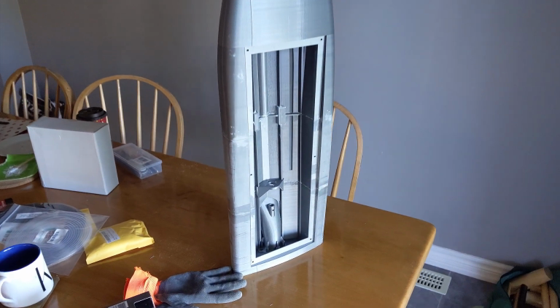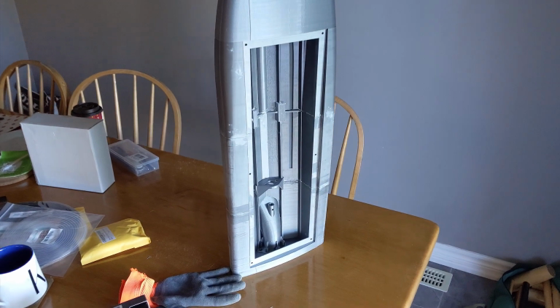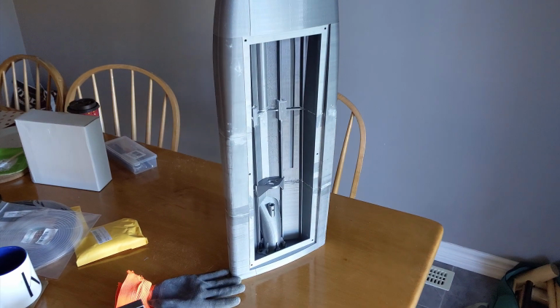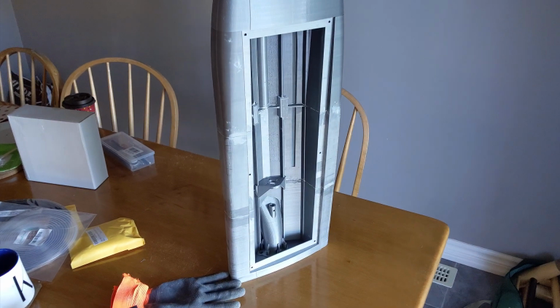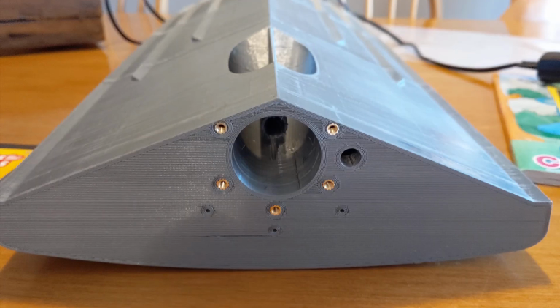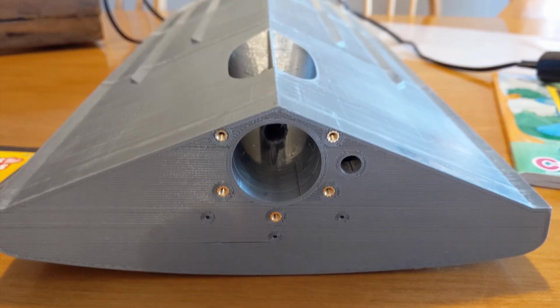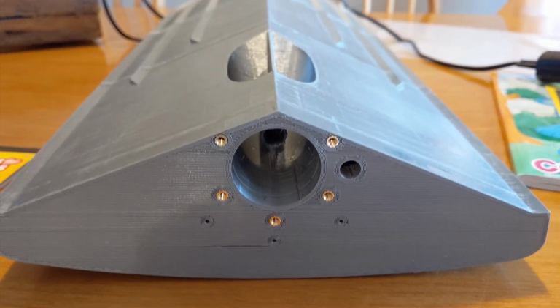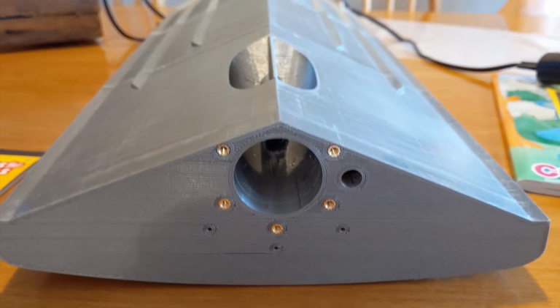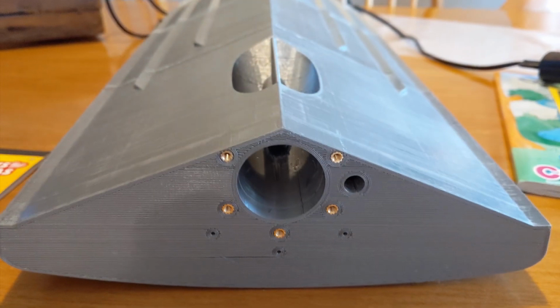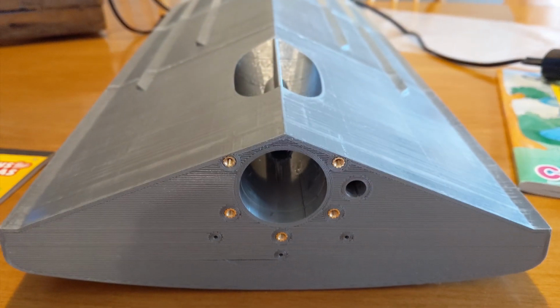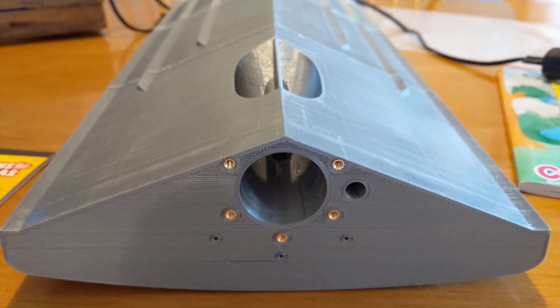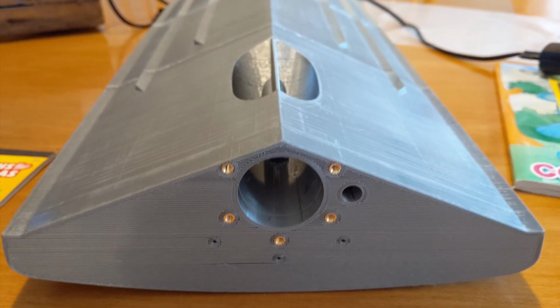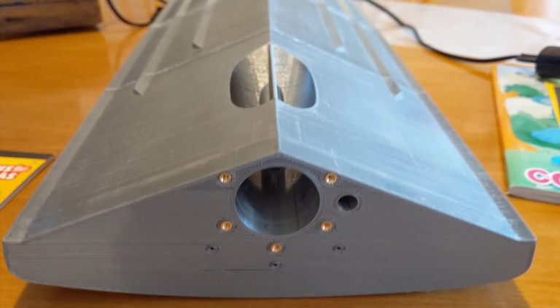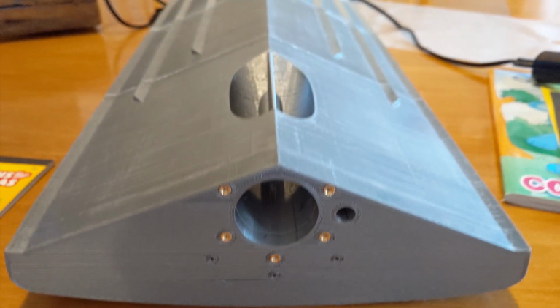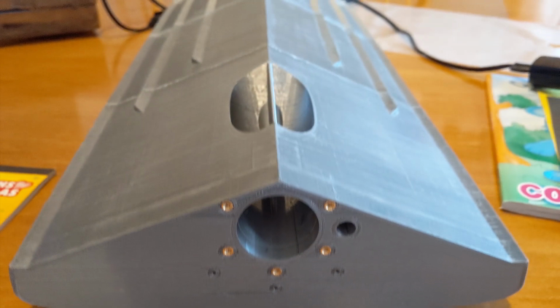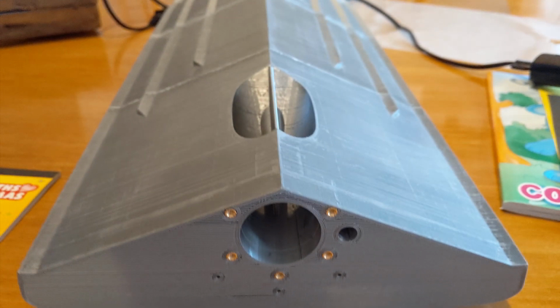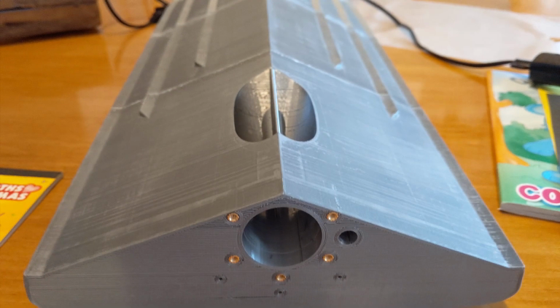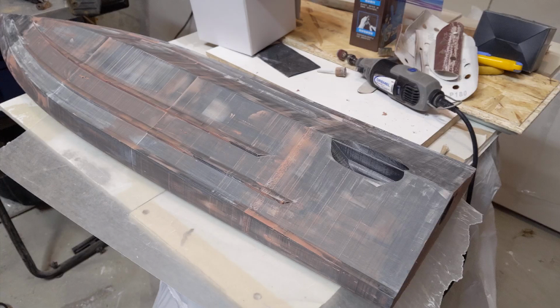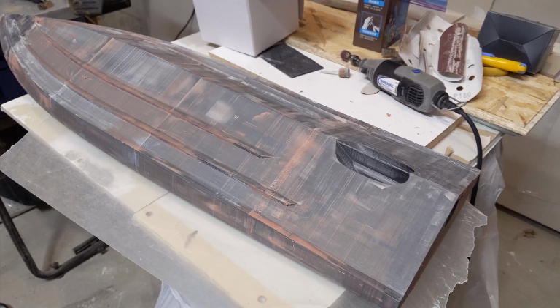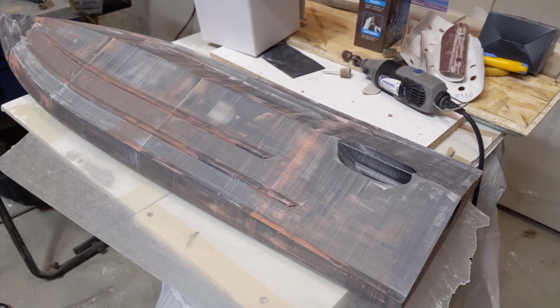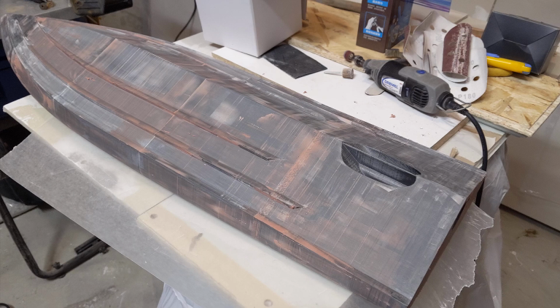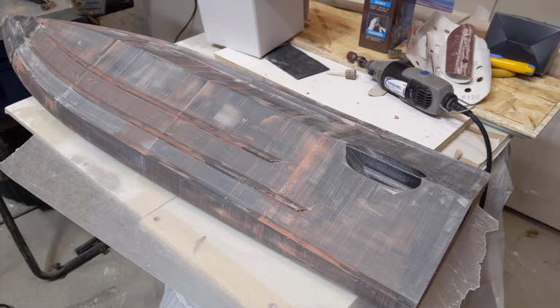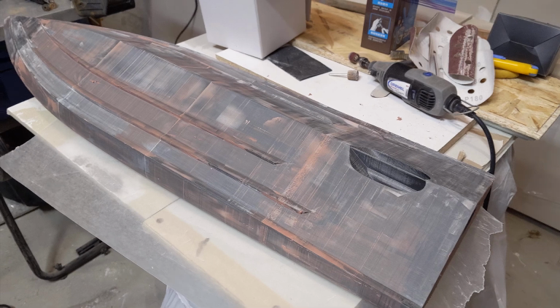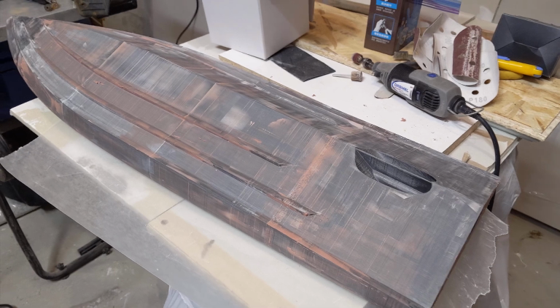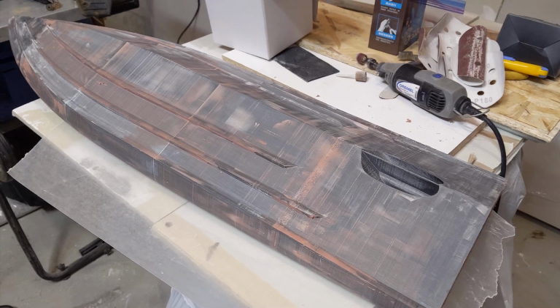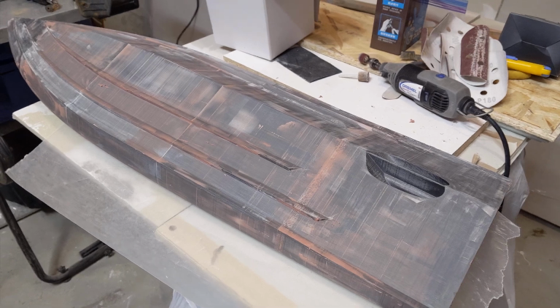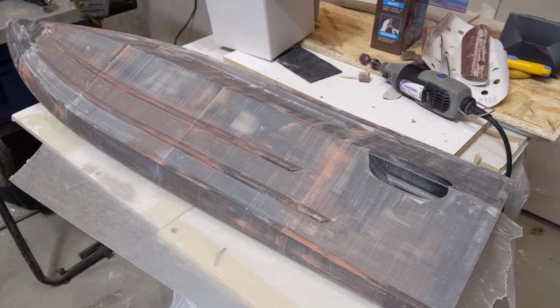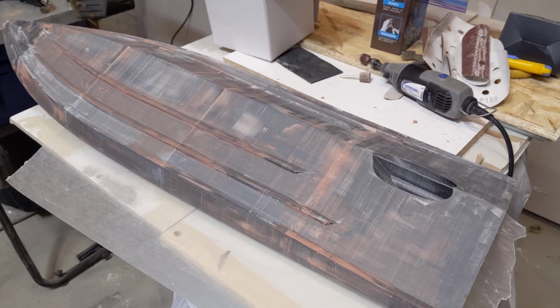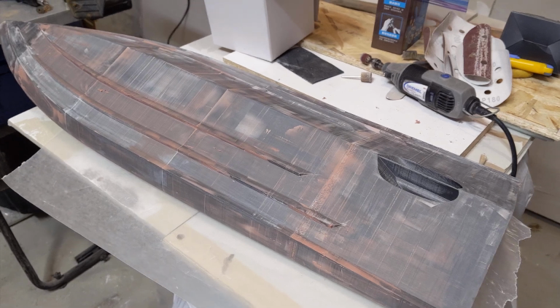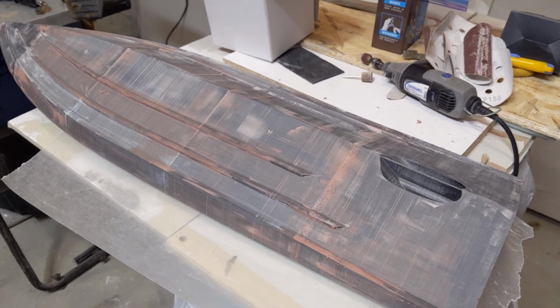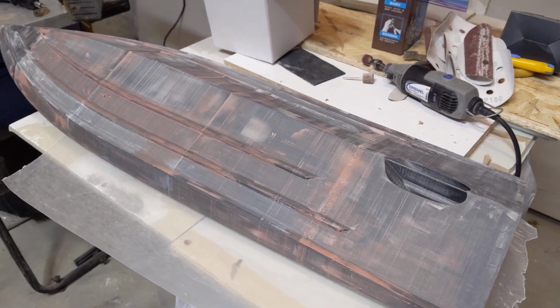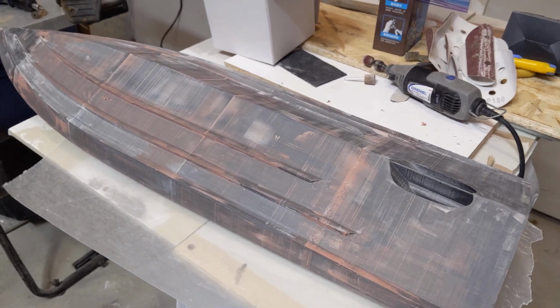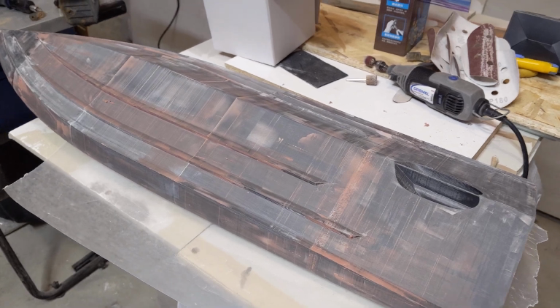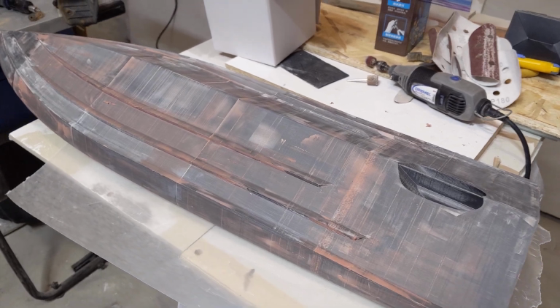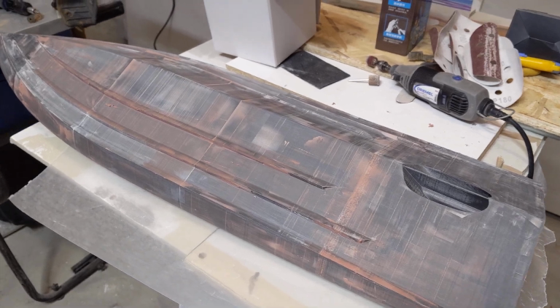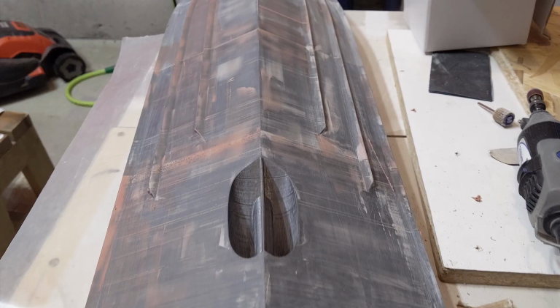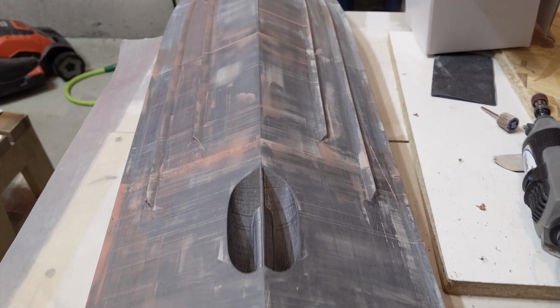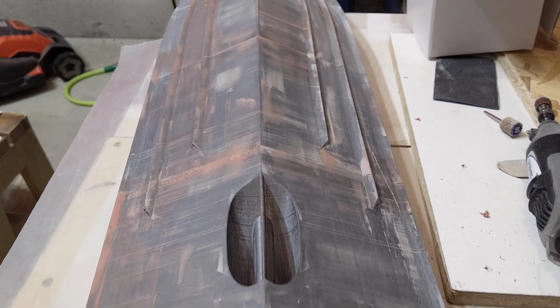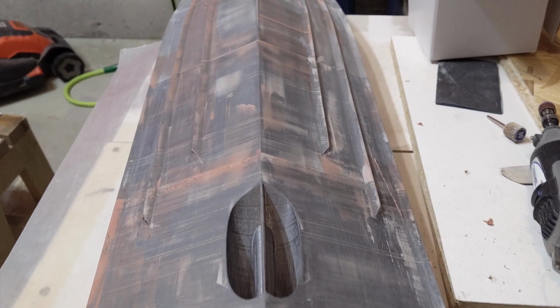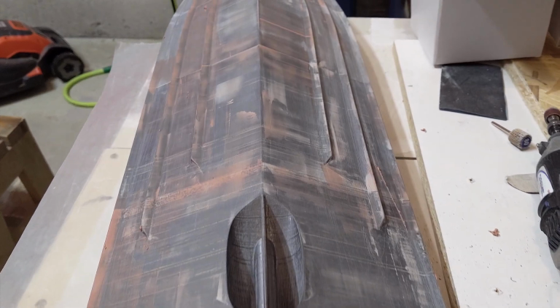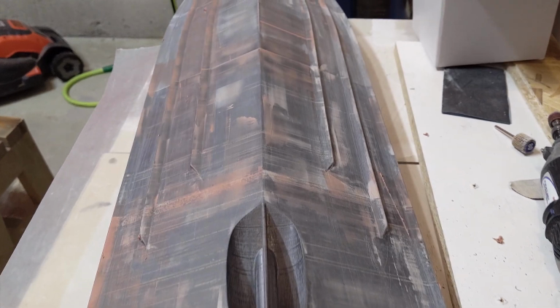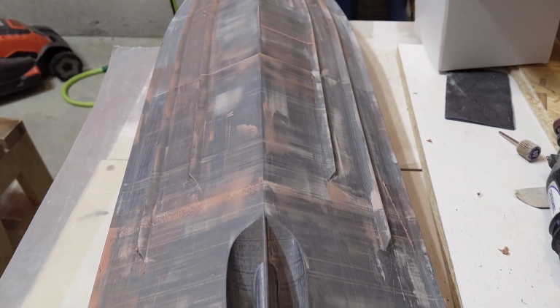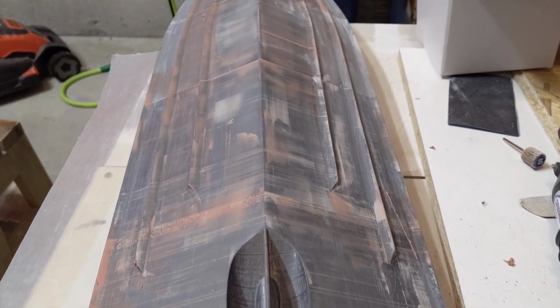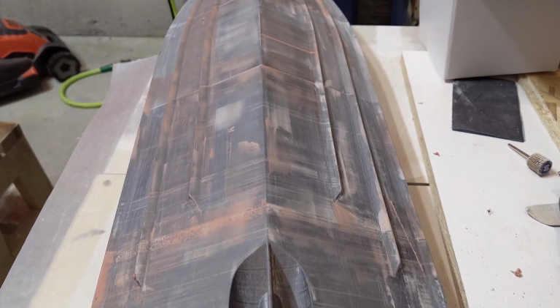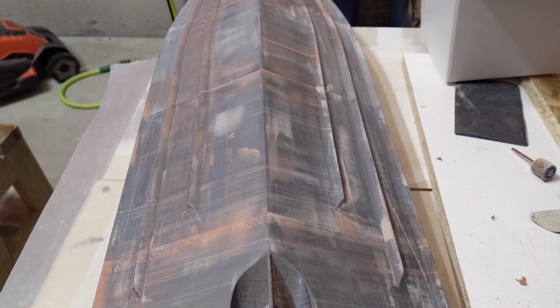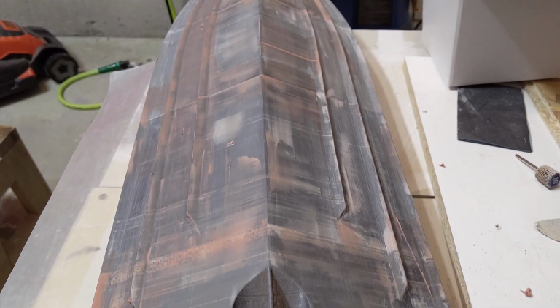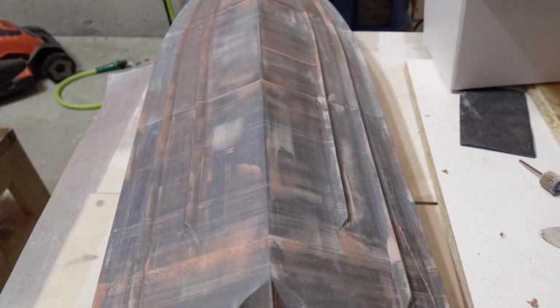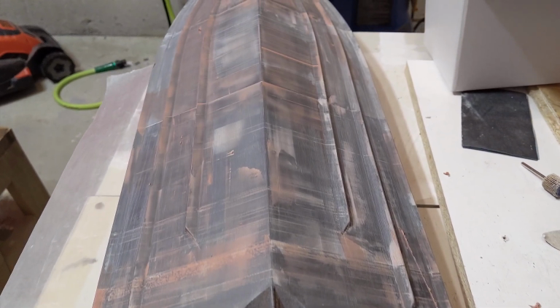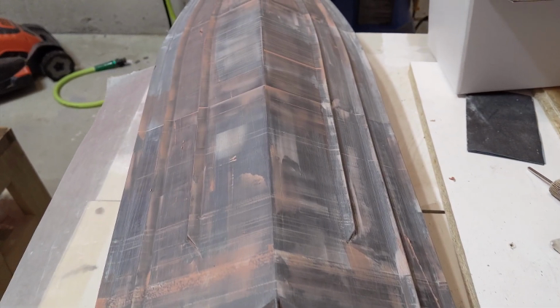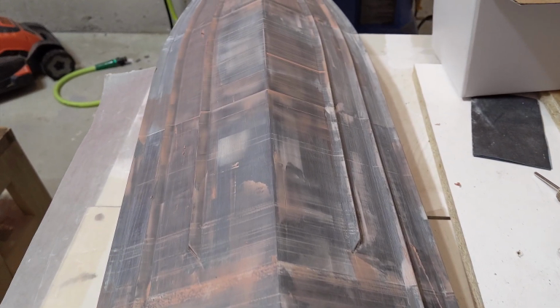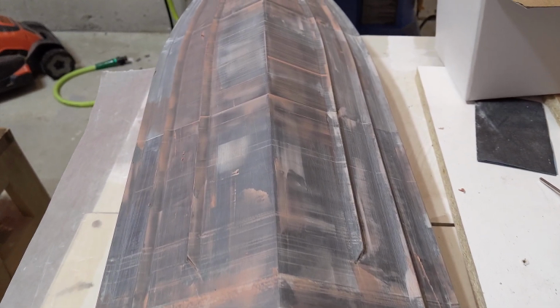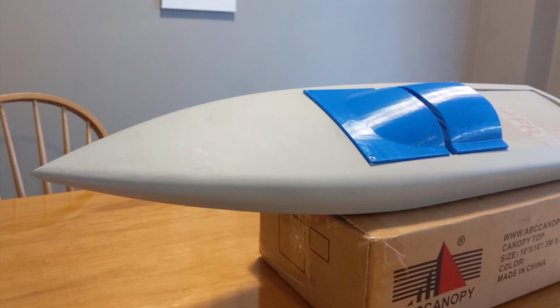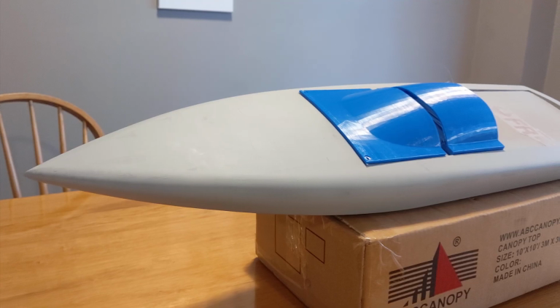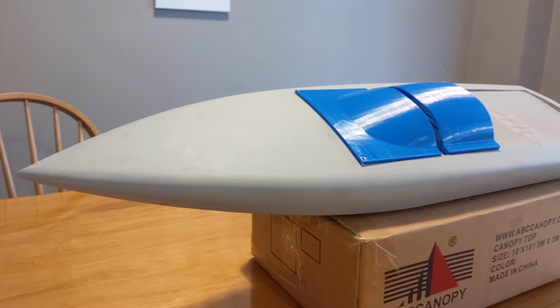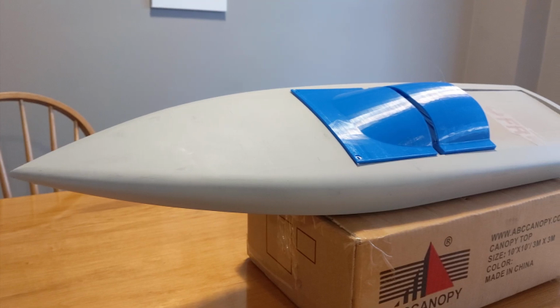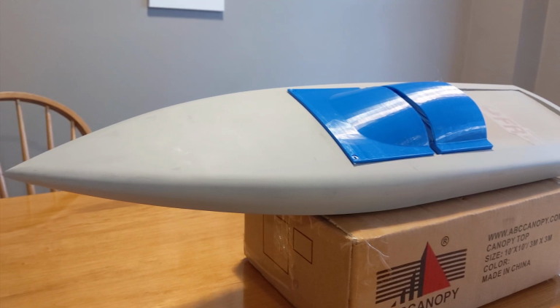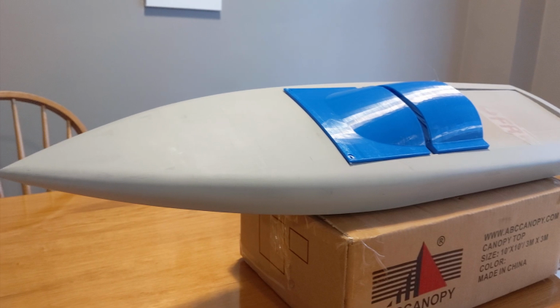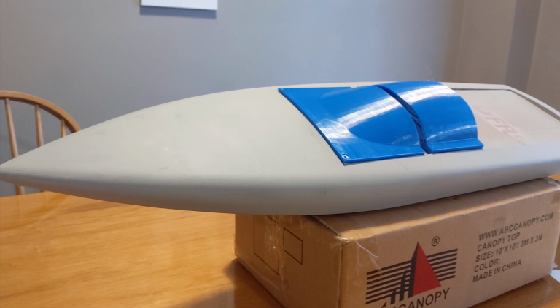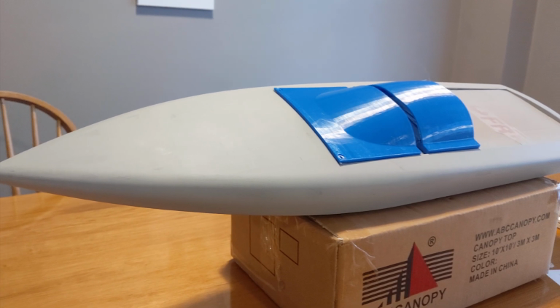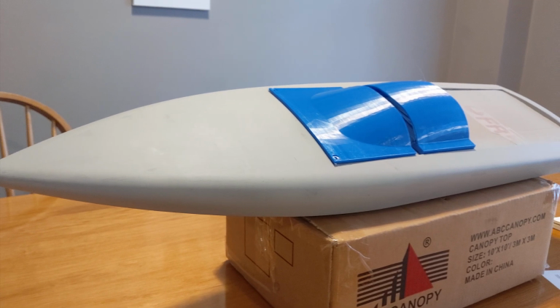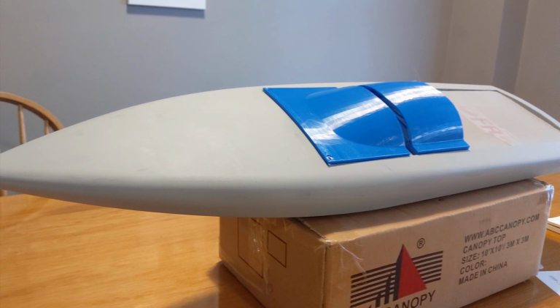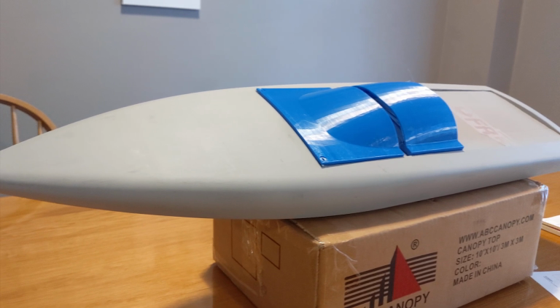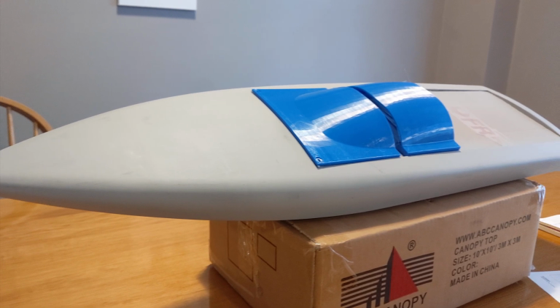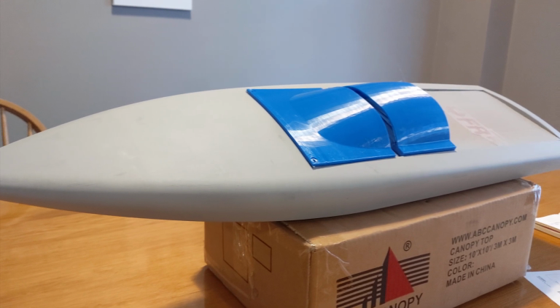Threaded brass inserts are melted into holes using a soldering iron. Bondo and primer was used to smooth the defects from 3D printing.